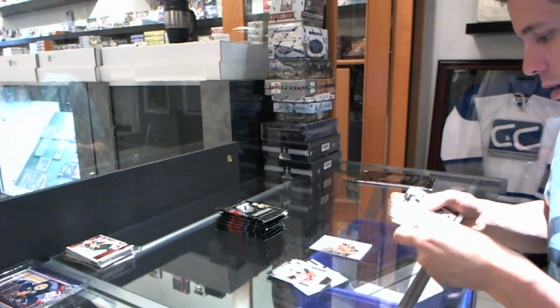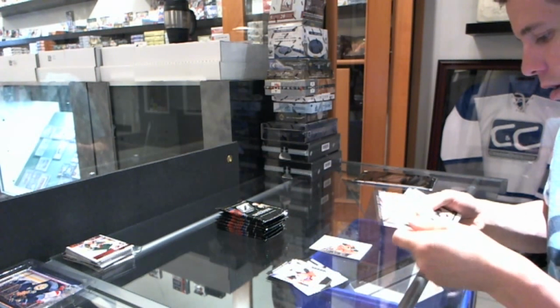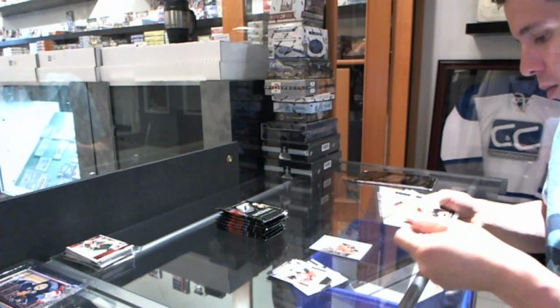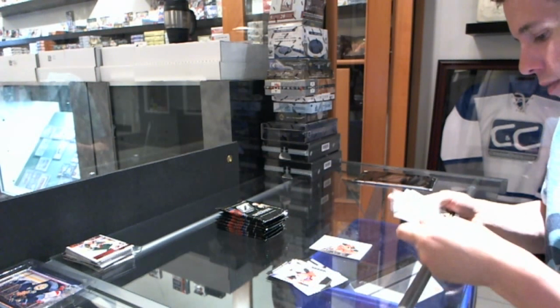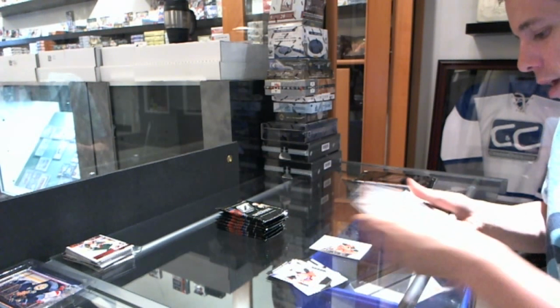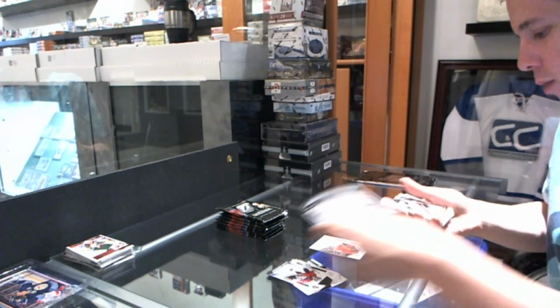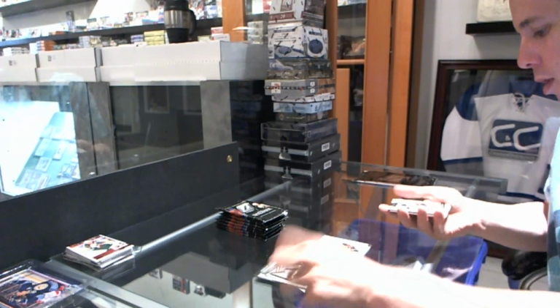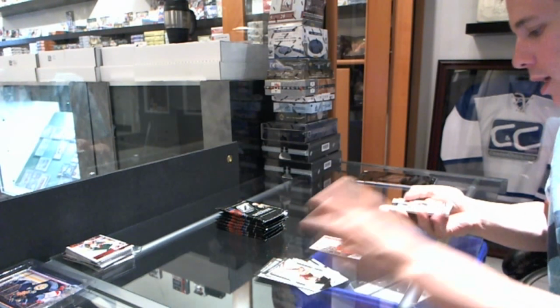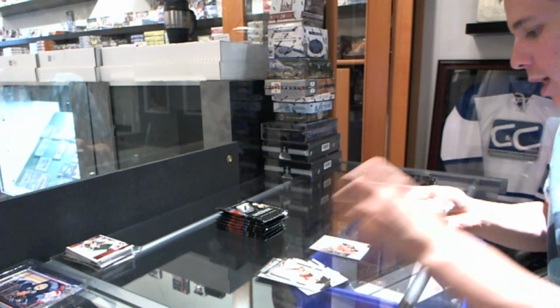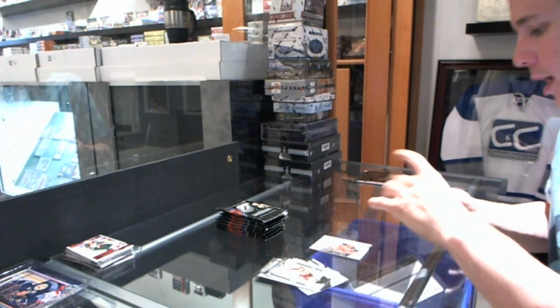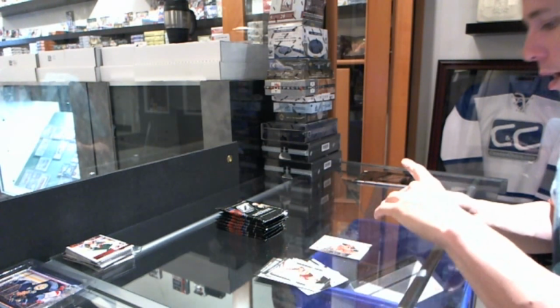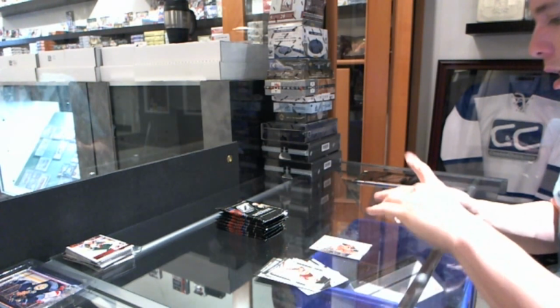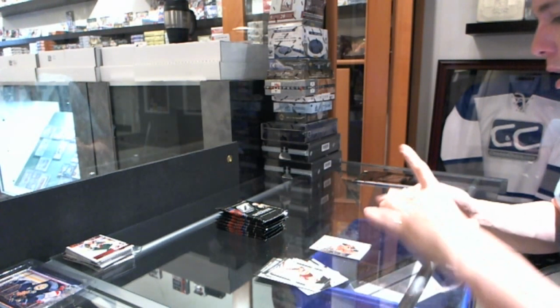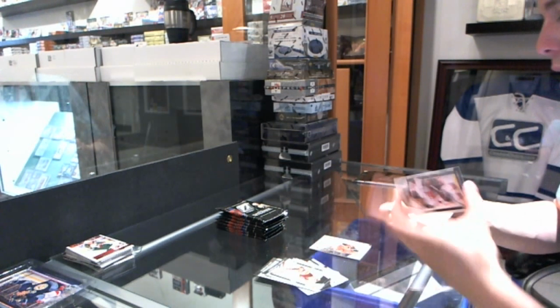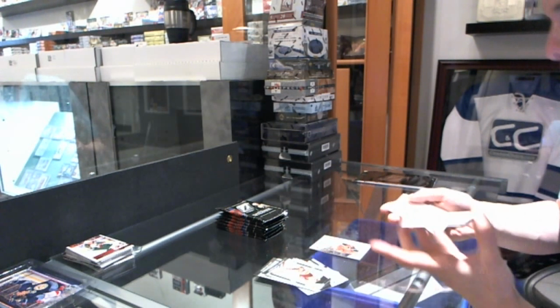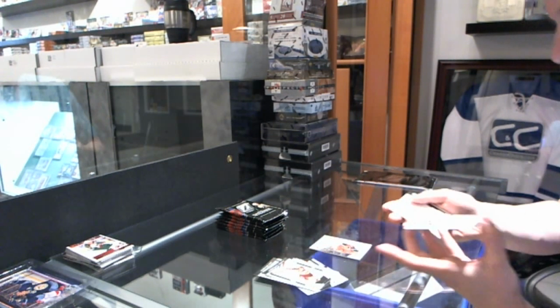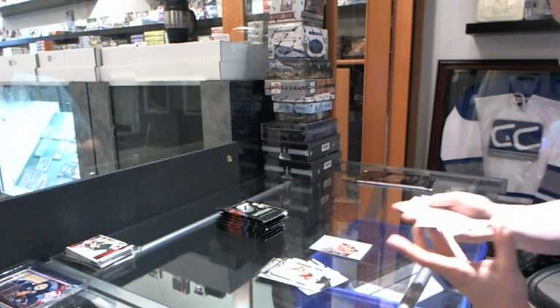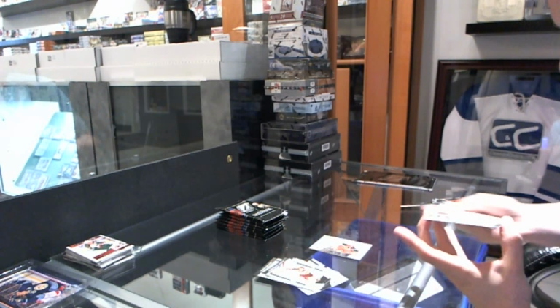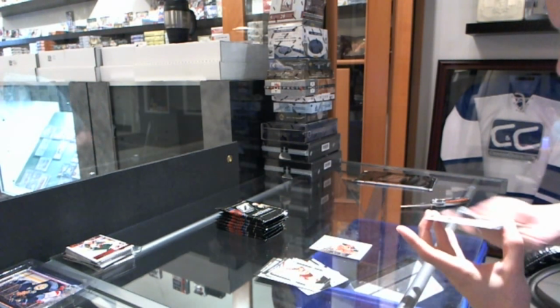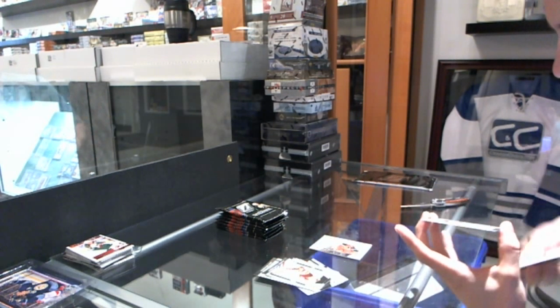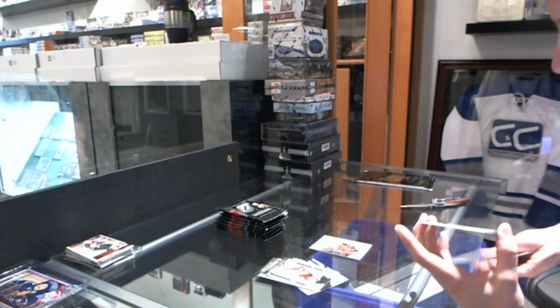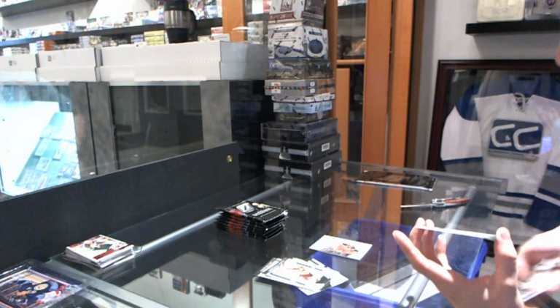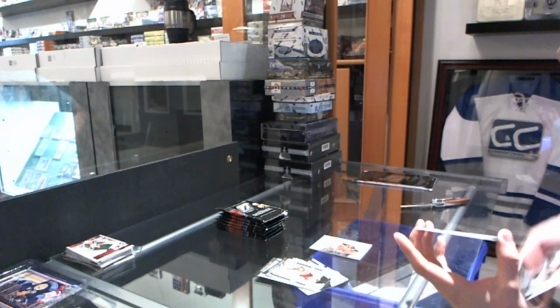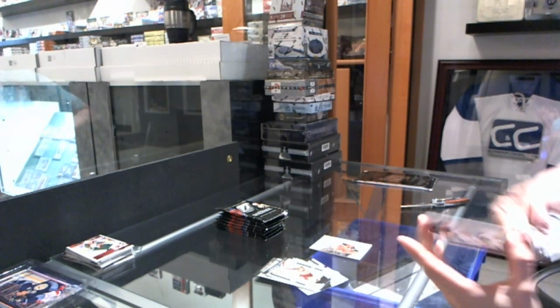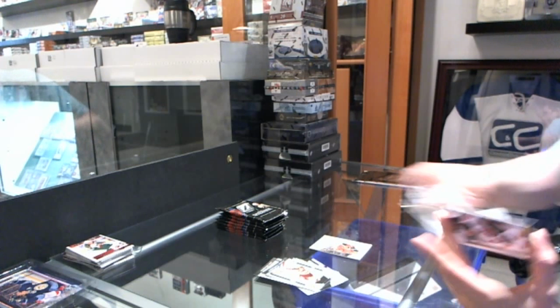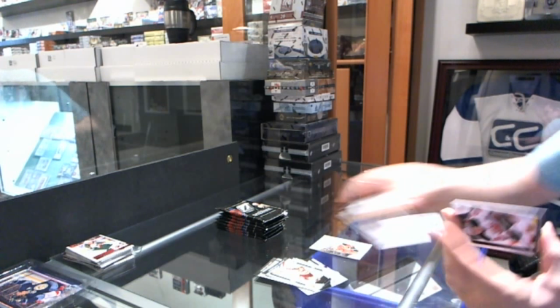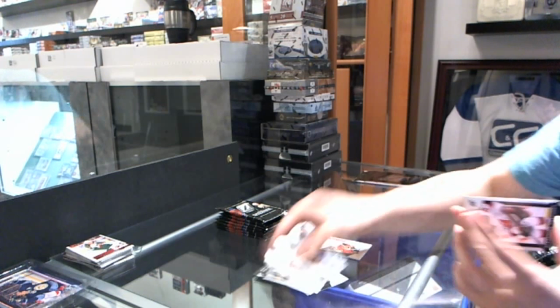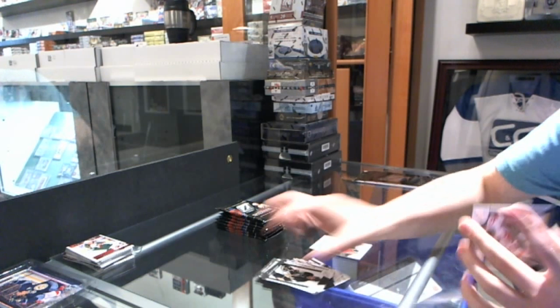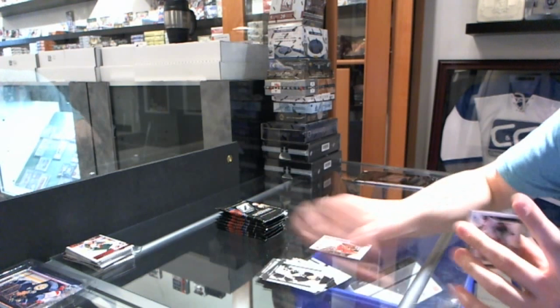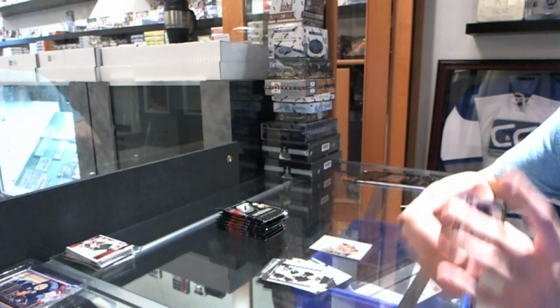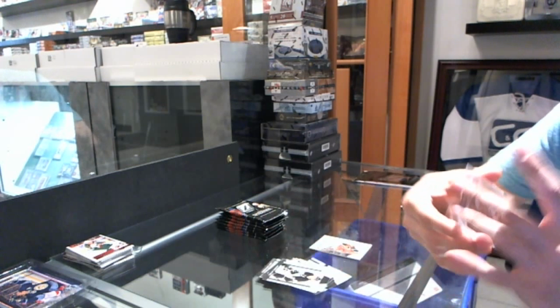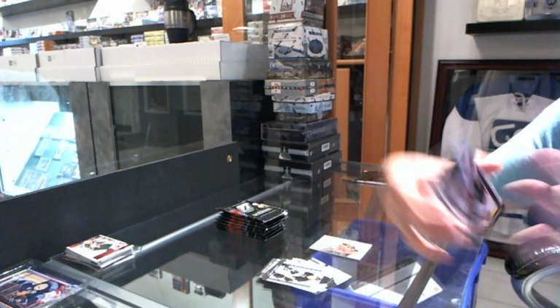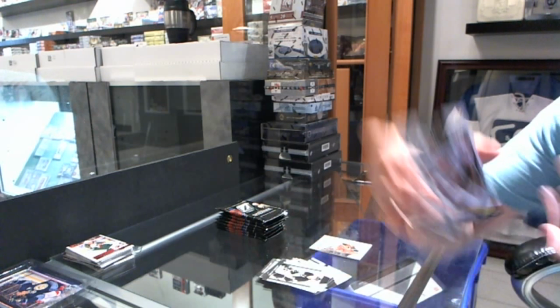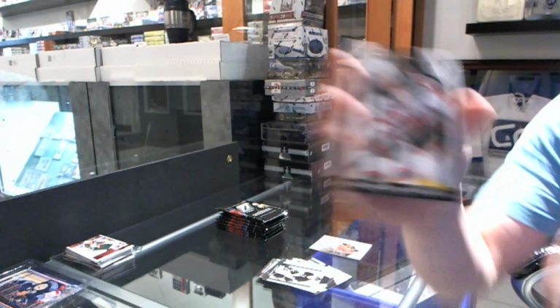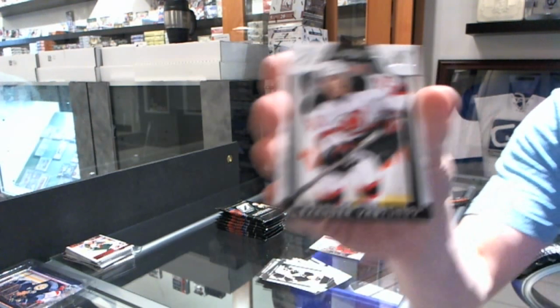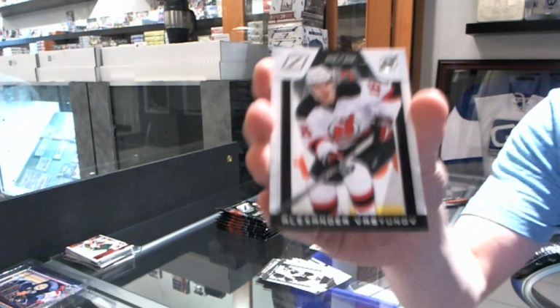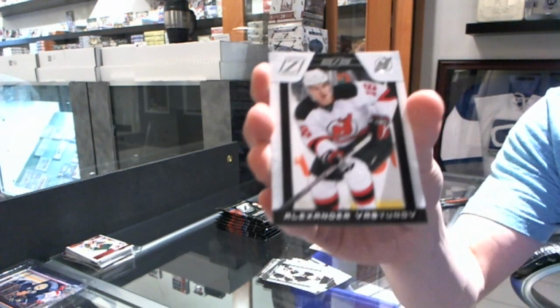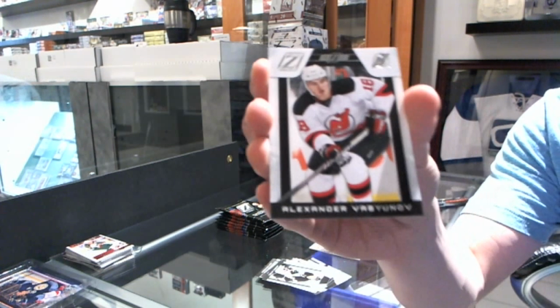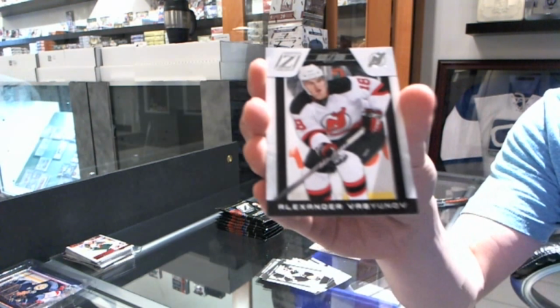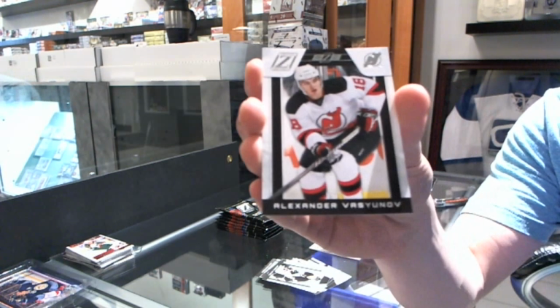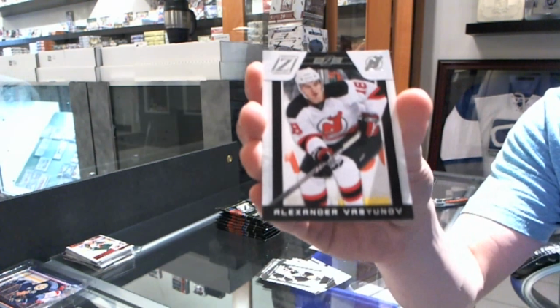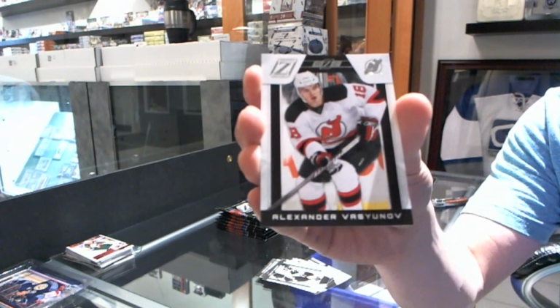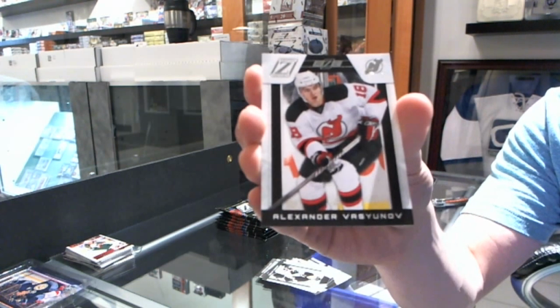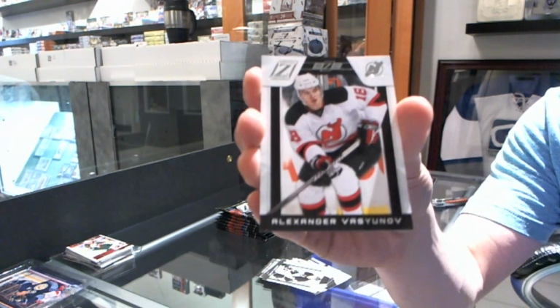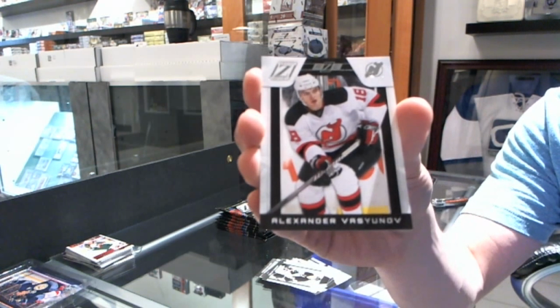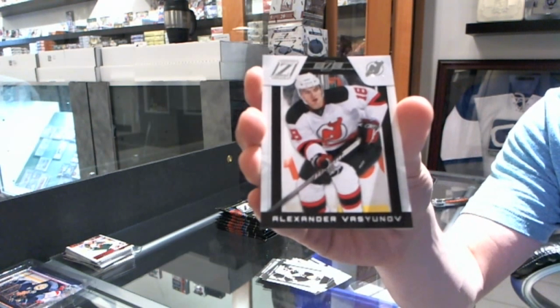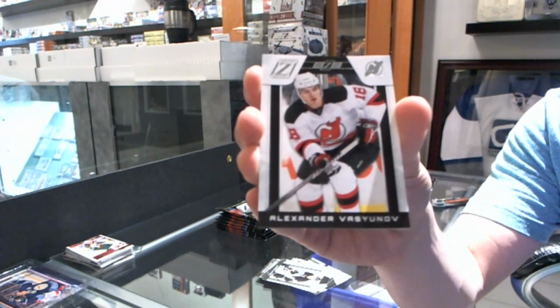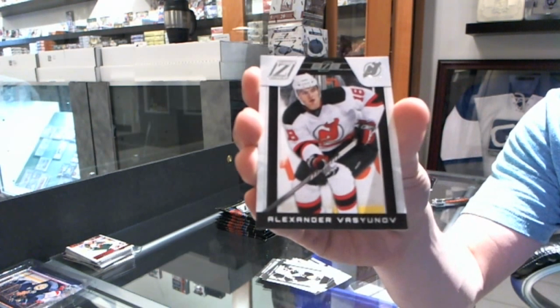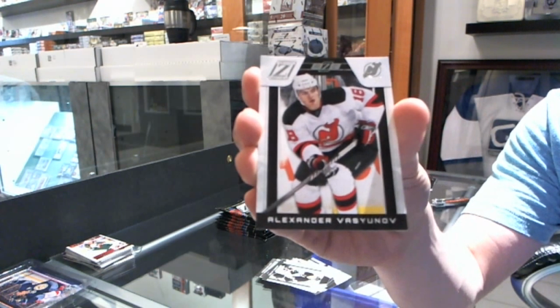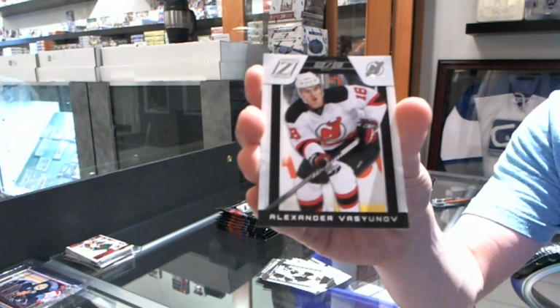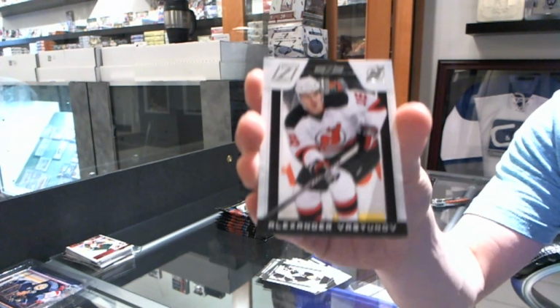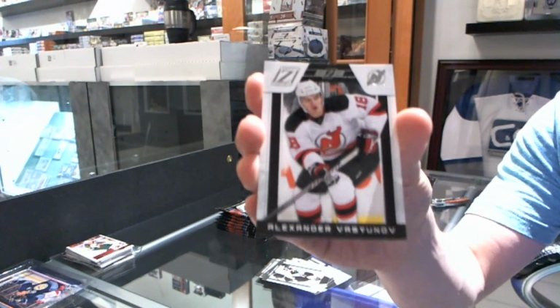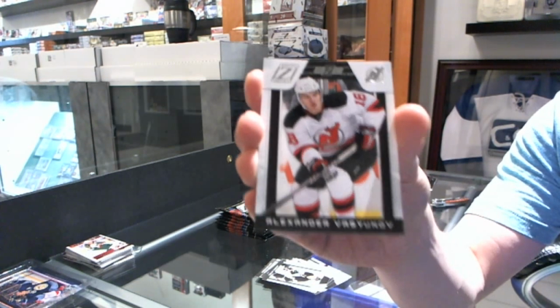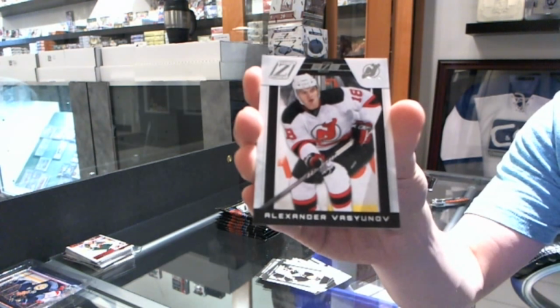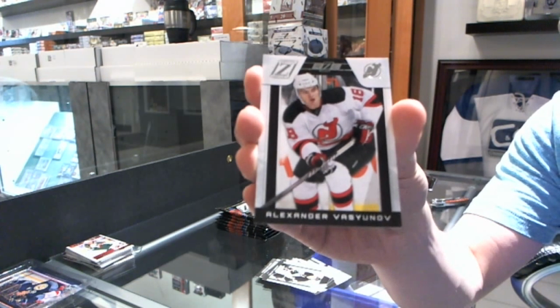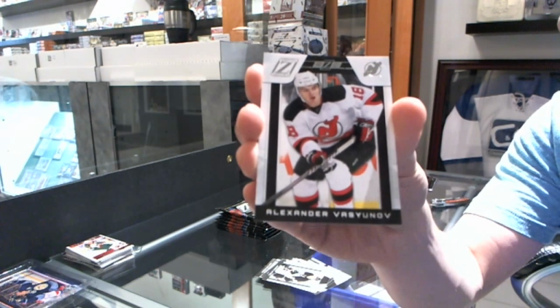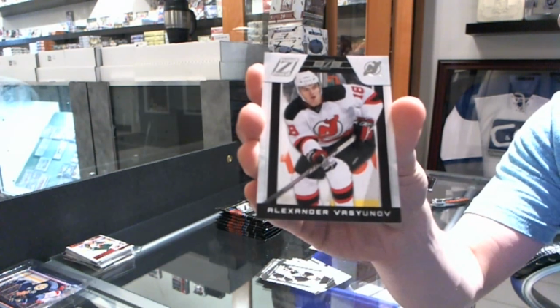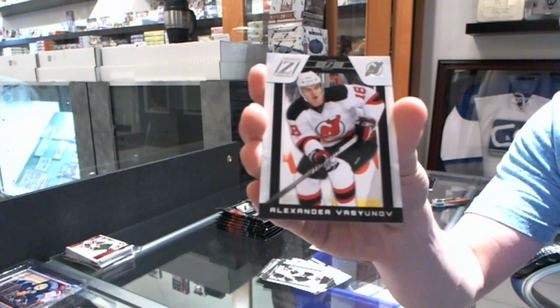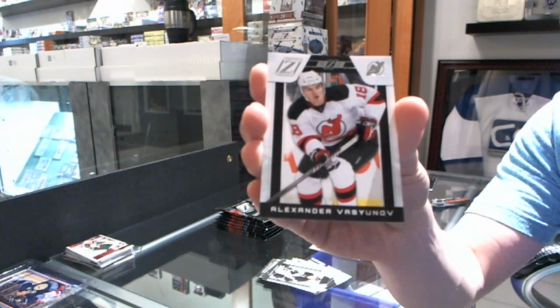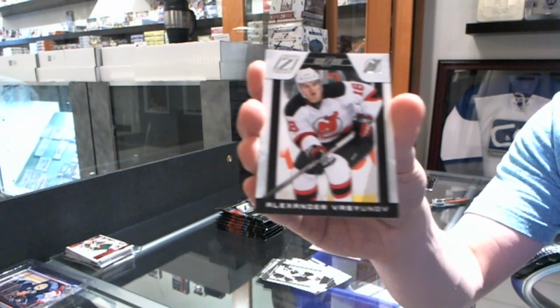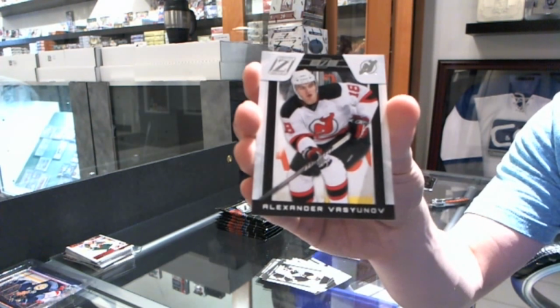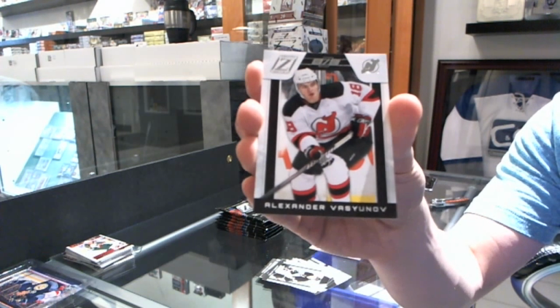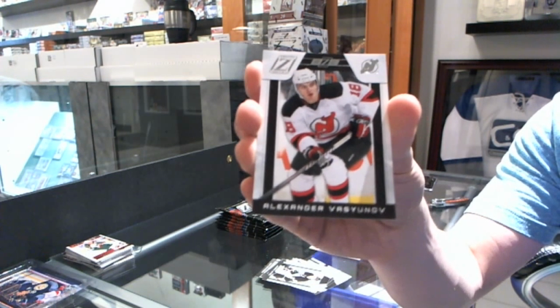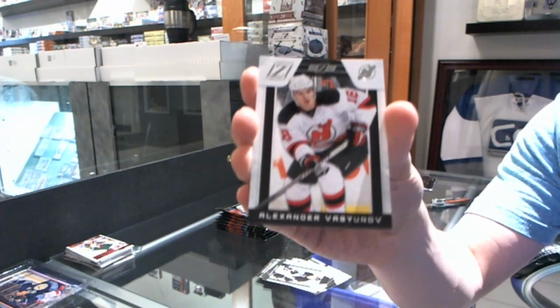We've got a rookie — sad face — numbered at $9.99 for the New Jersey Devils' Alexander Vesunov.